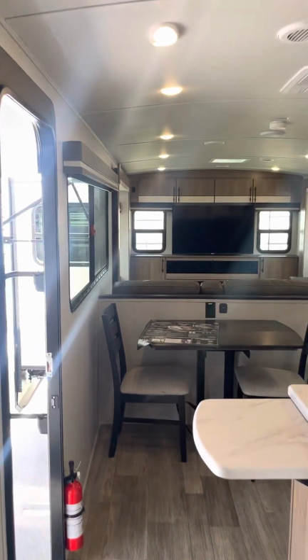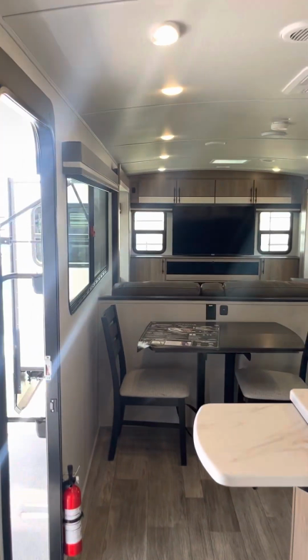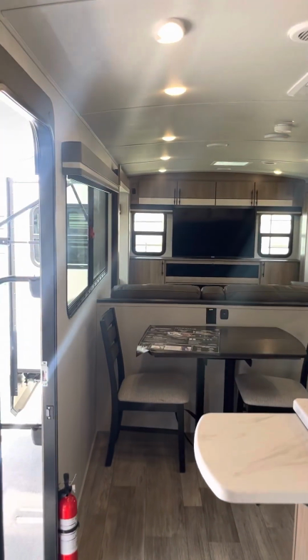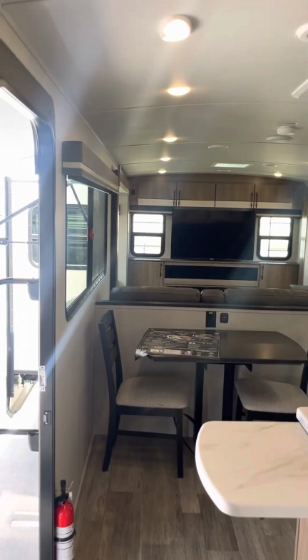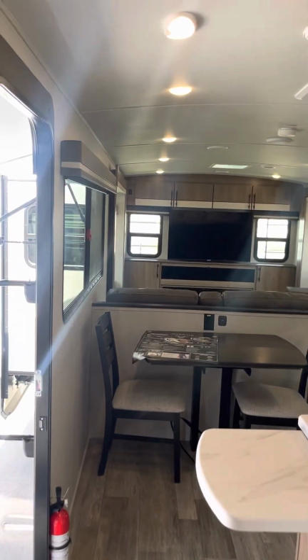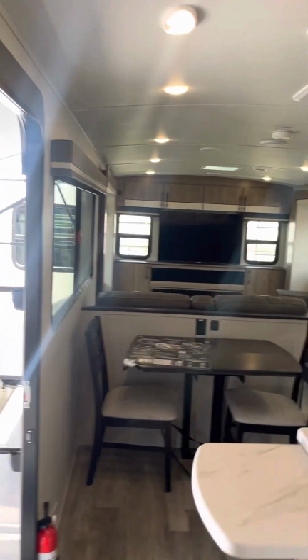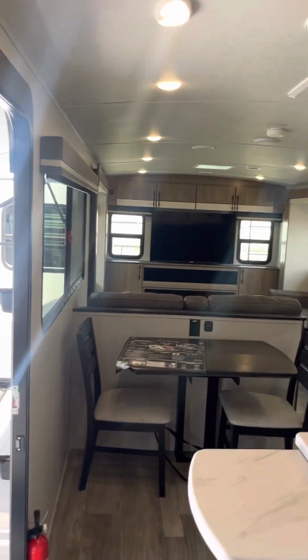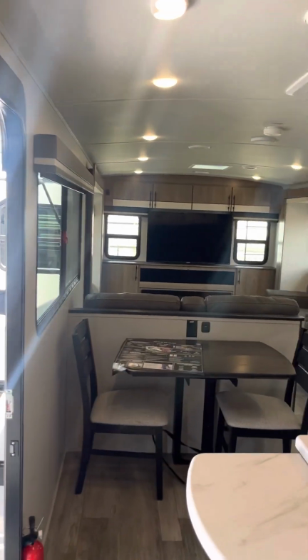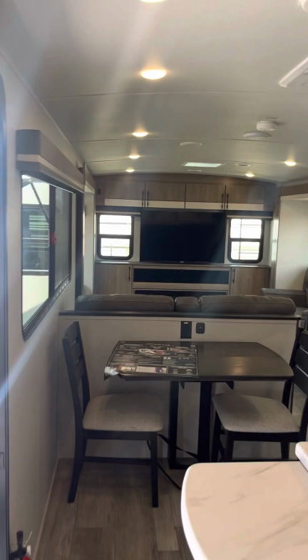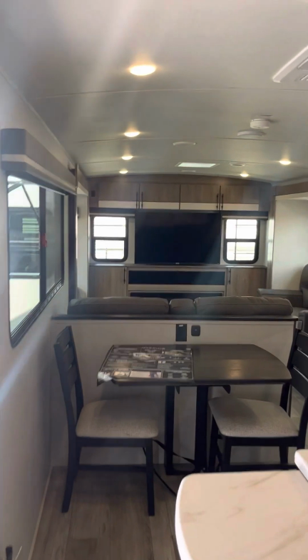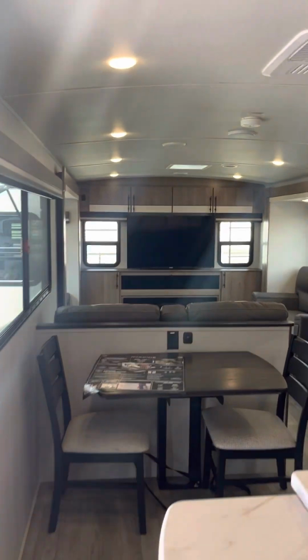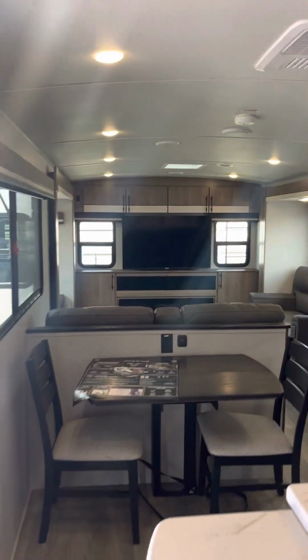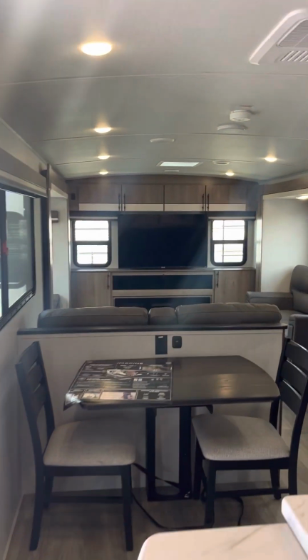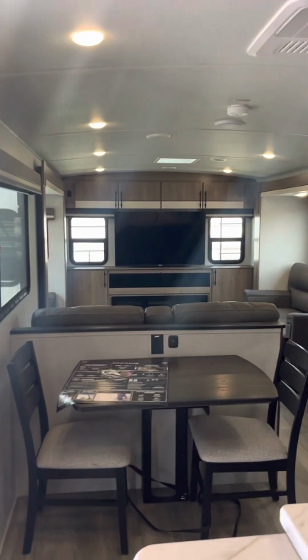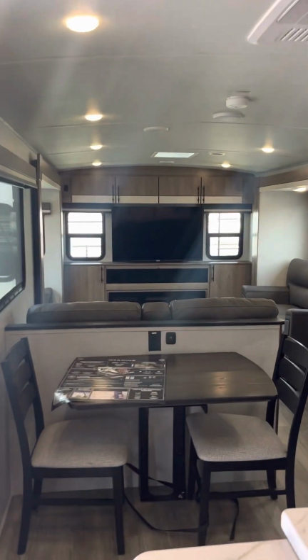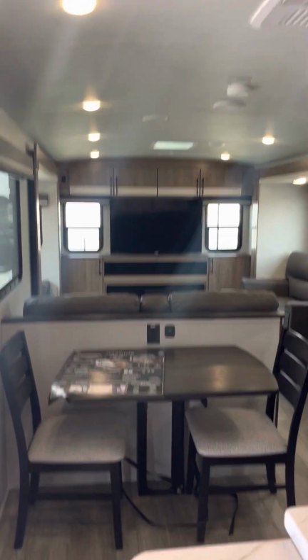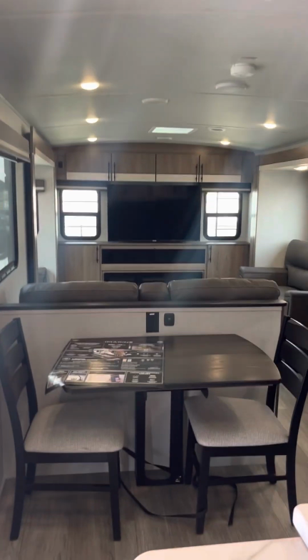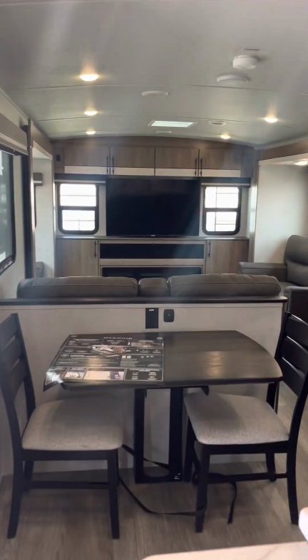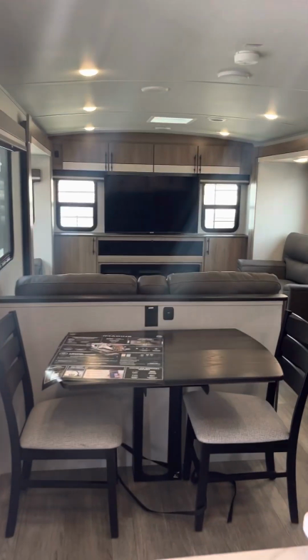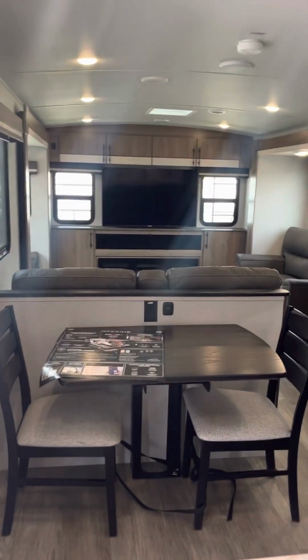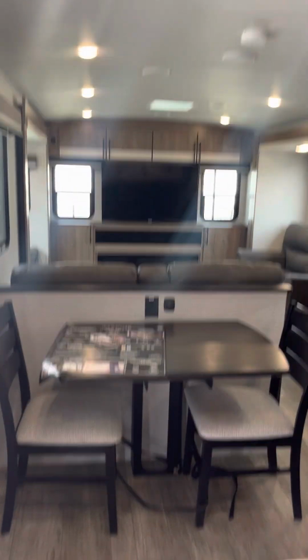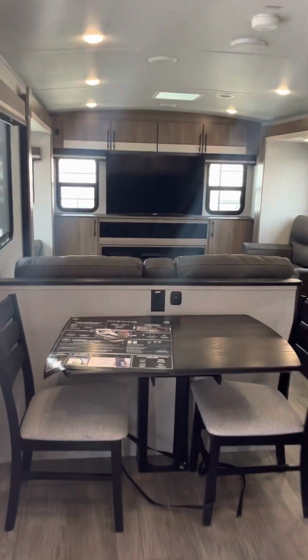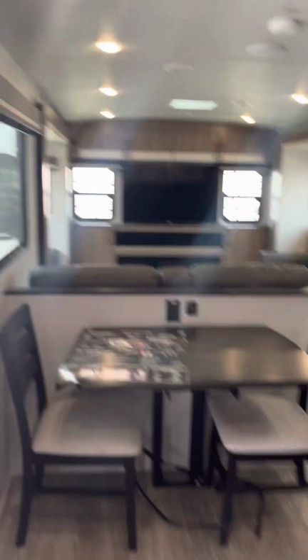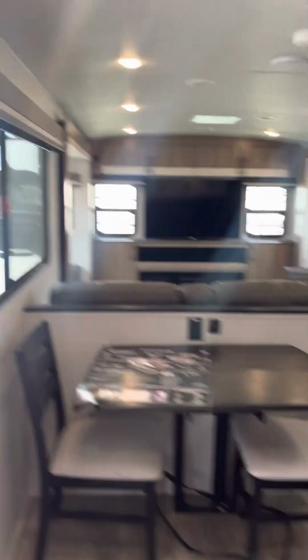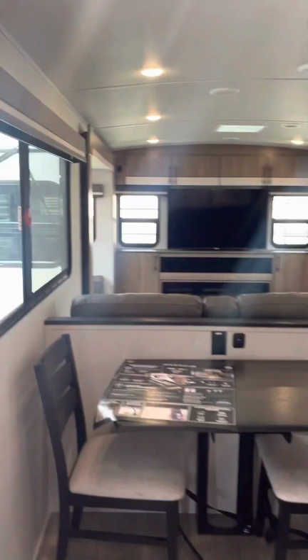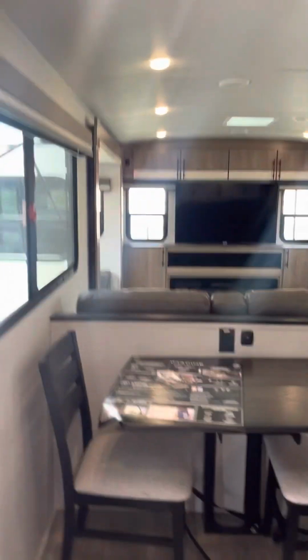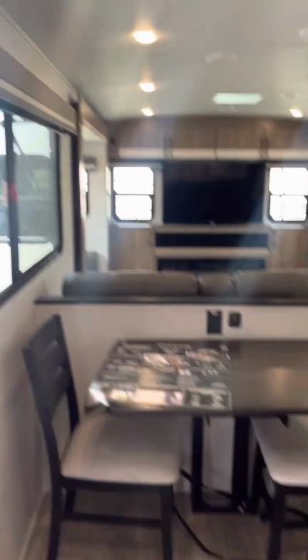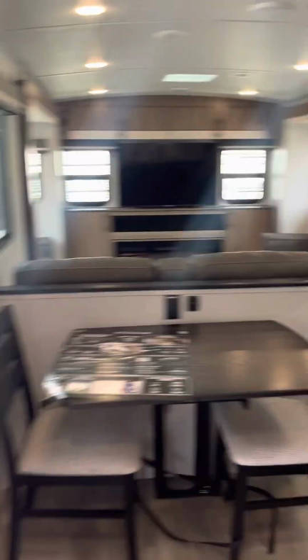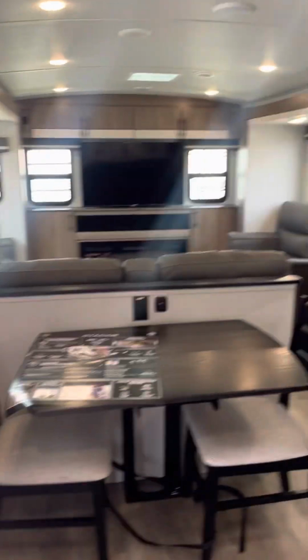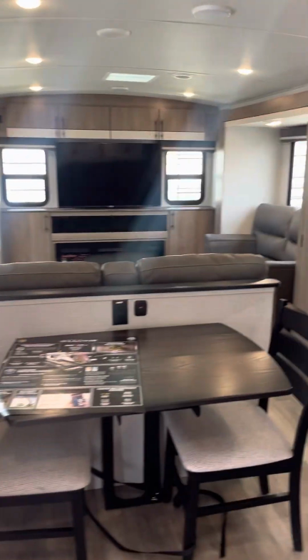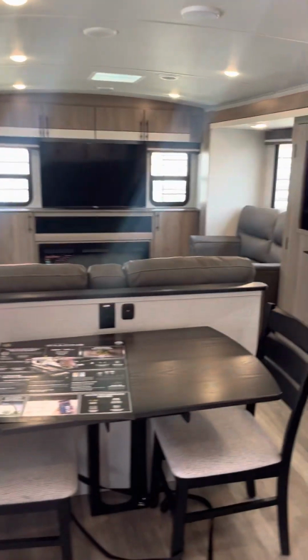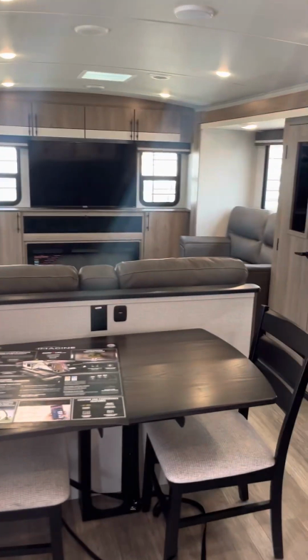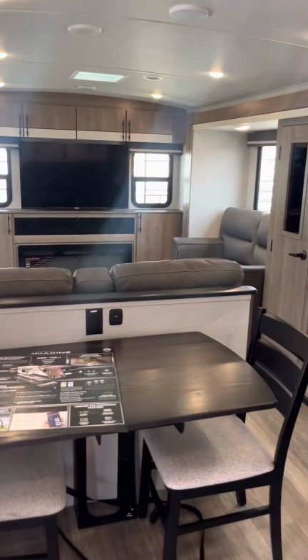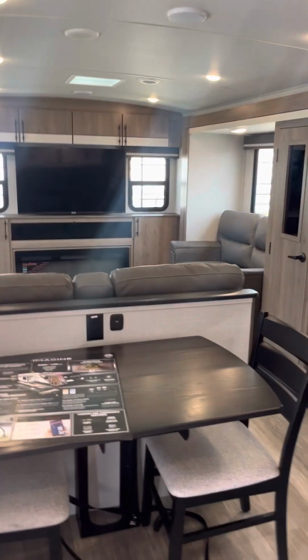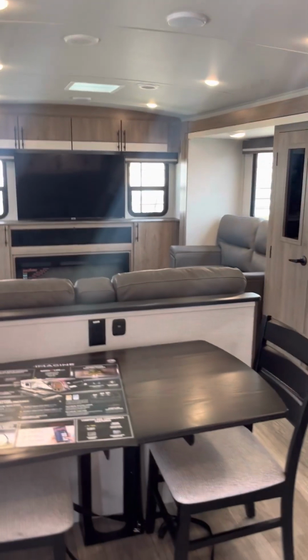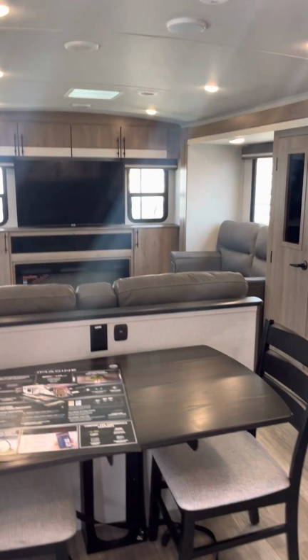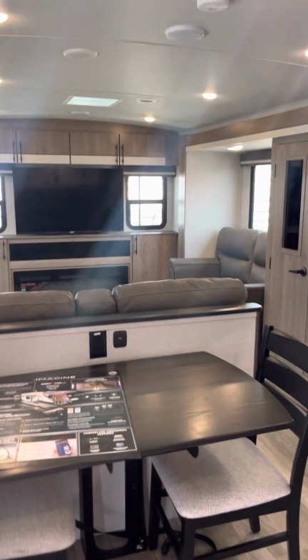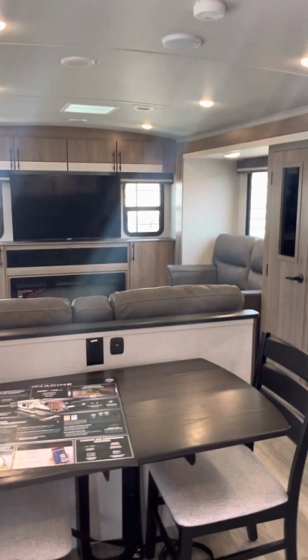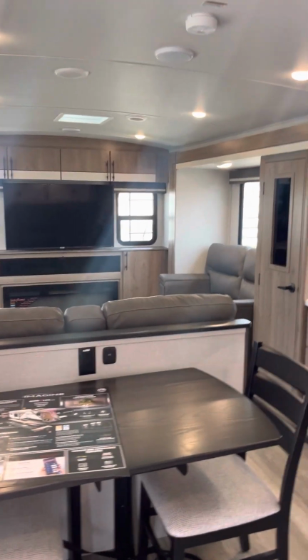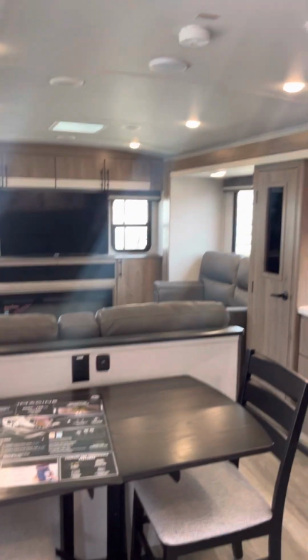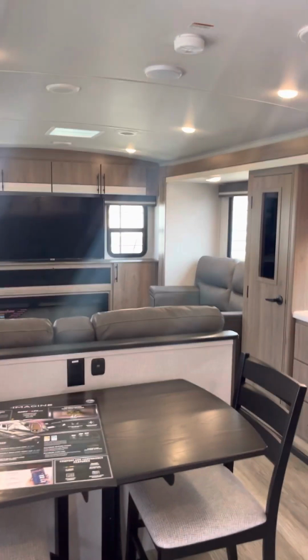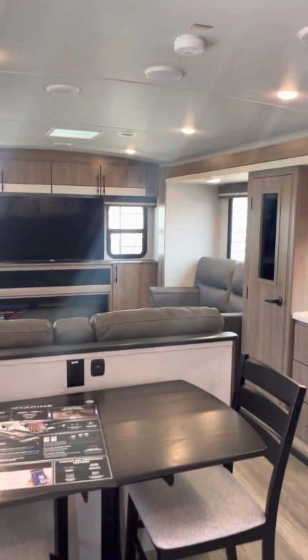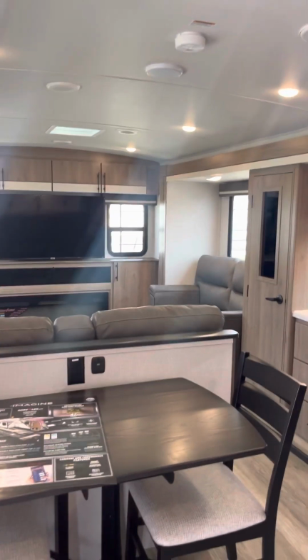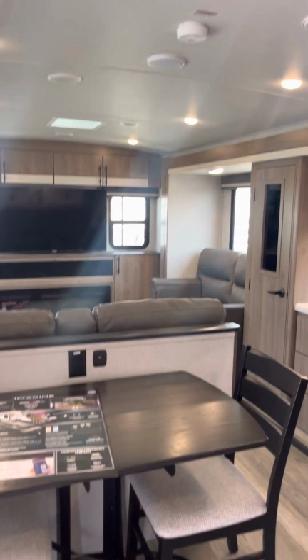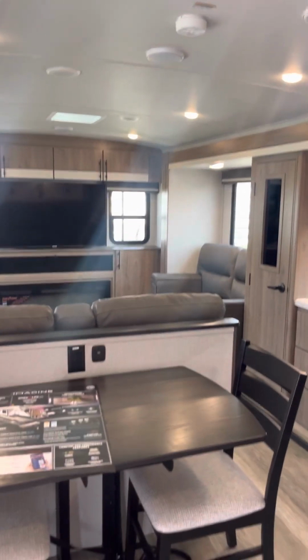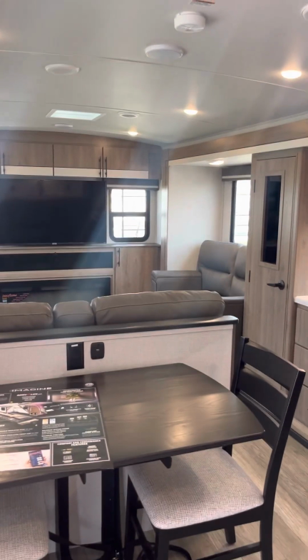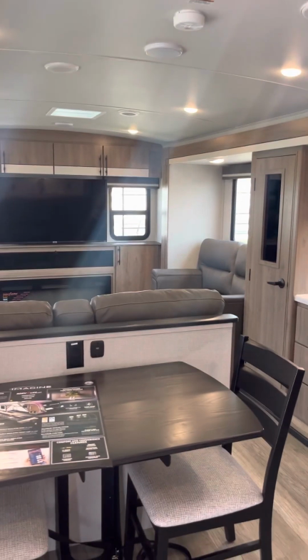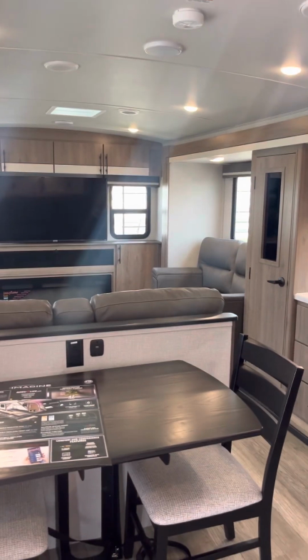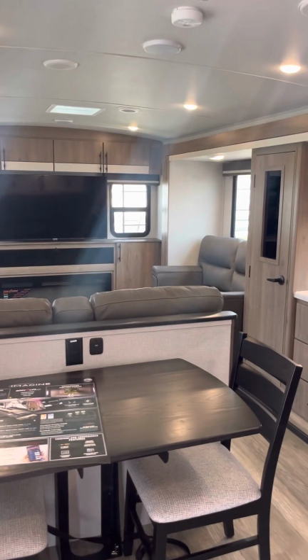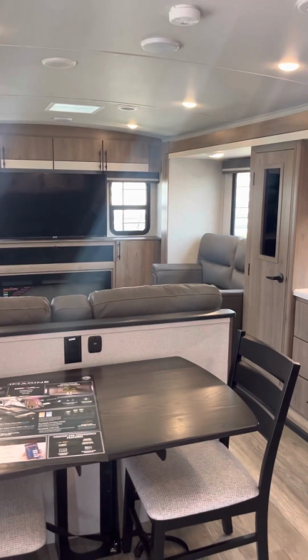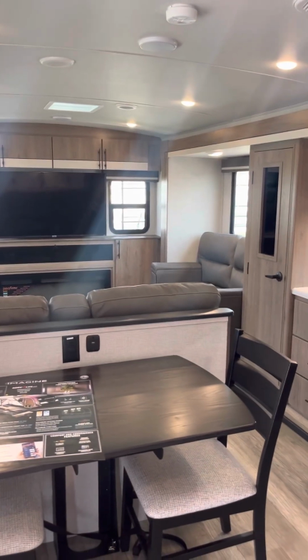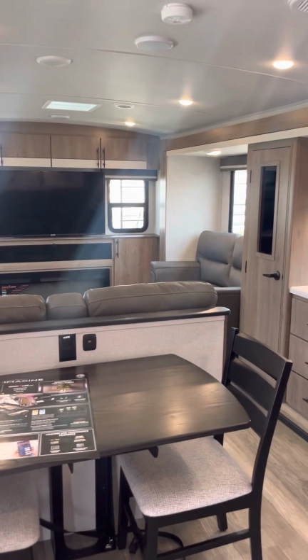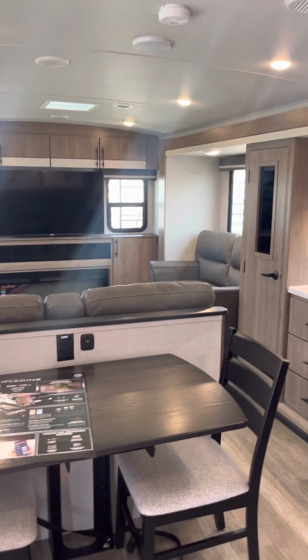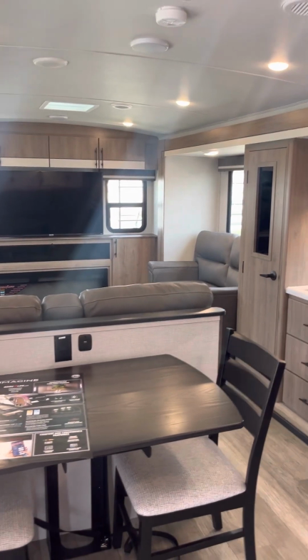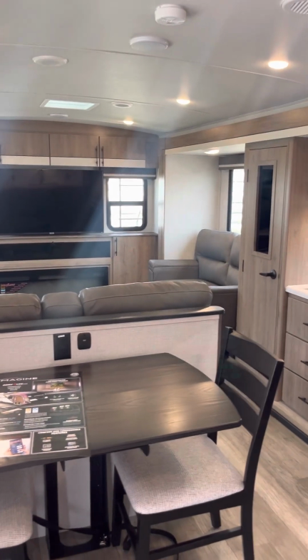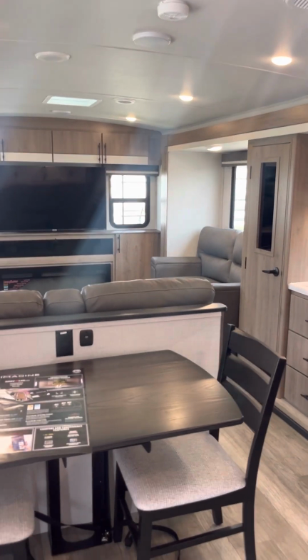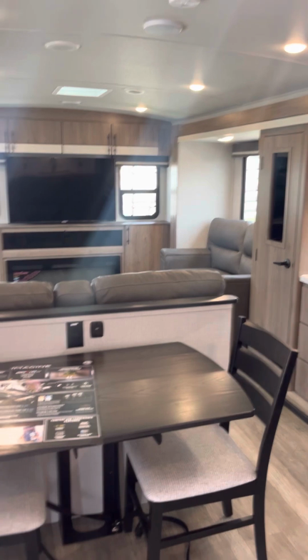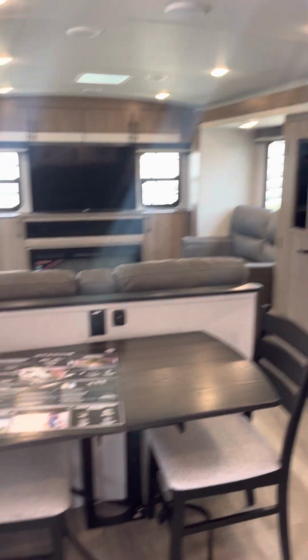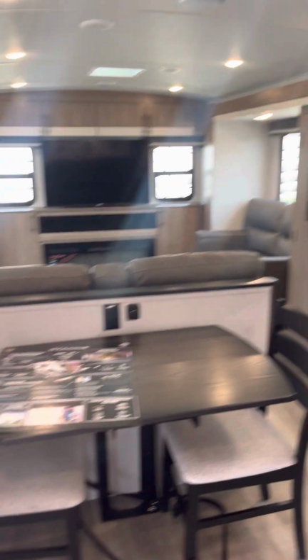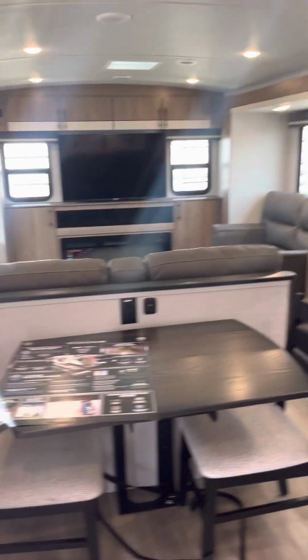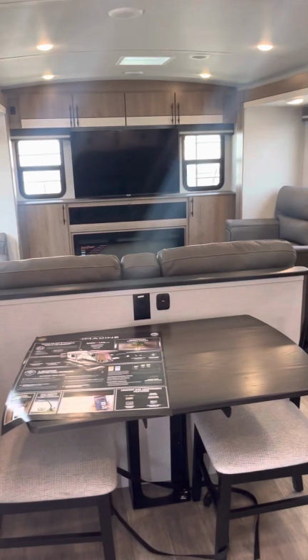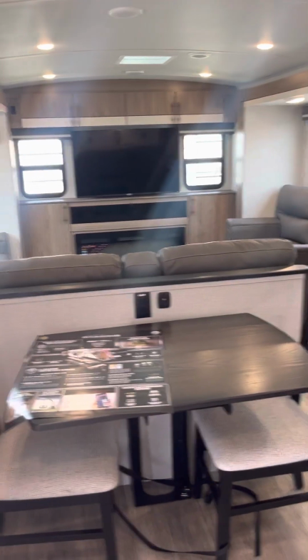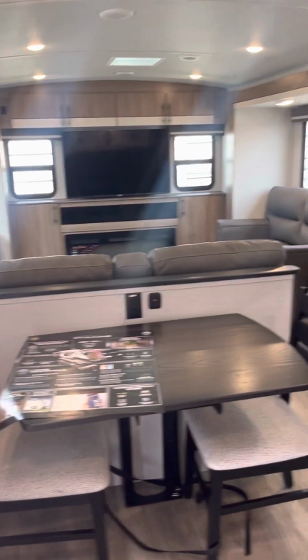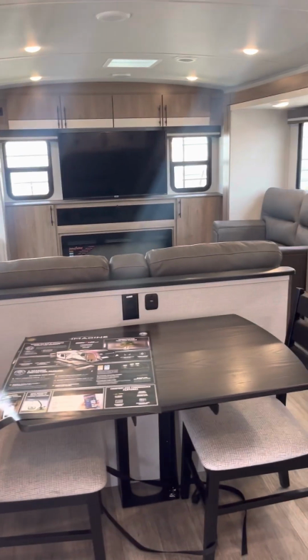And that is a quick tour of the 2023 Imagine by Grand Design, the 3100RD. Hope you enjoyed.